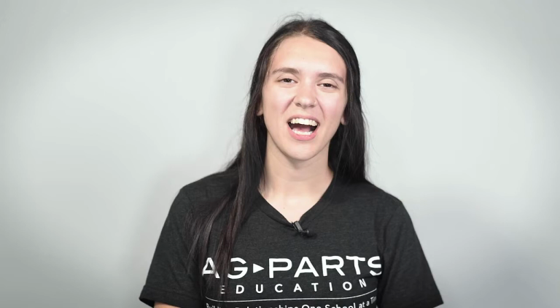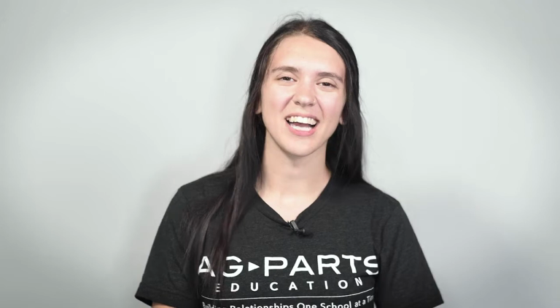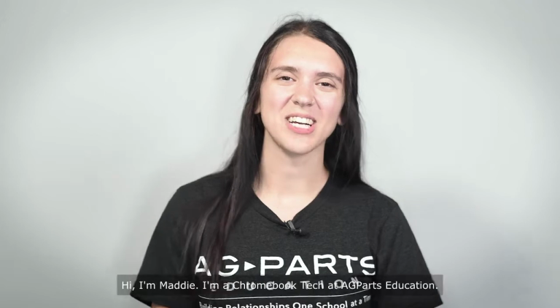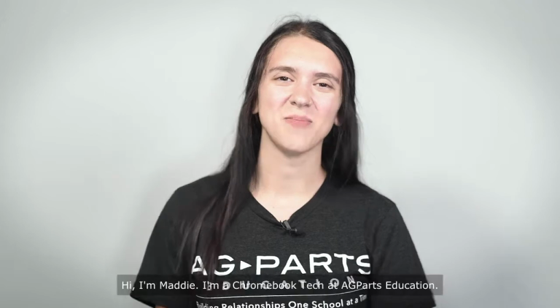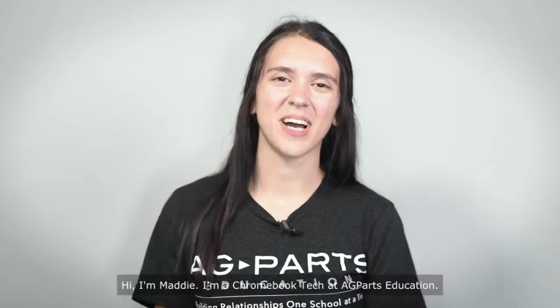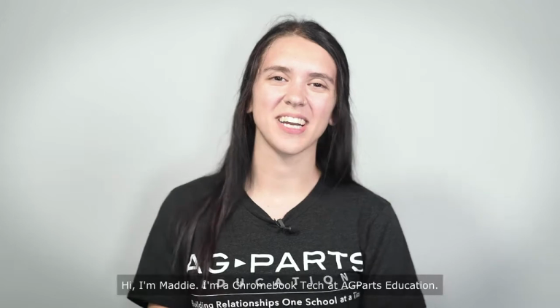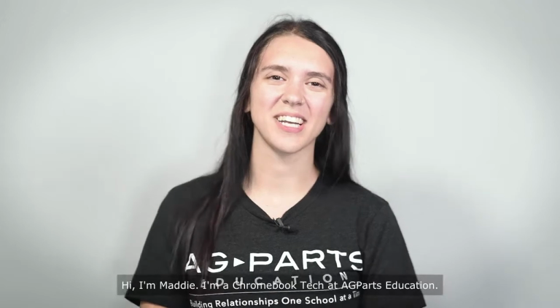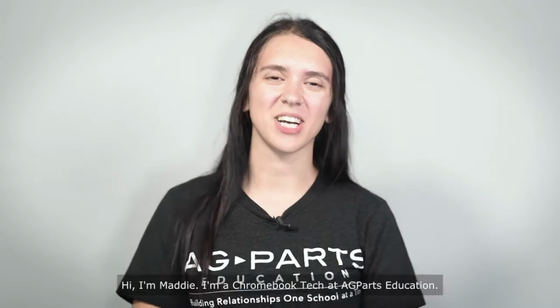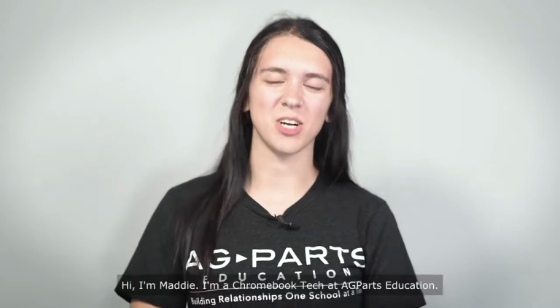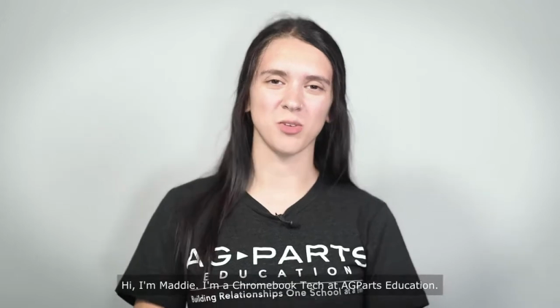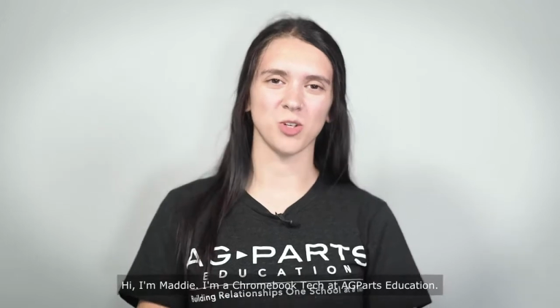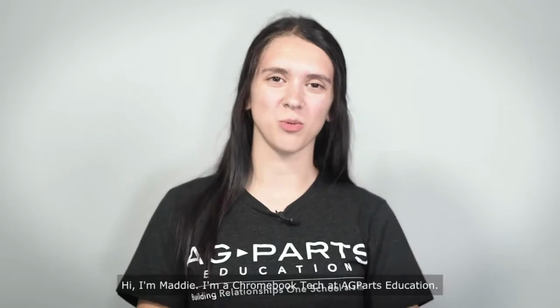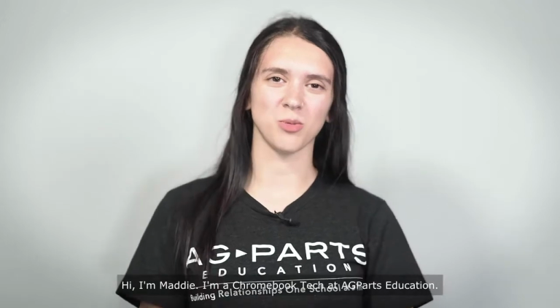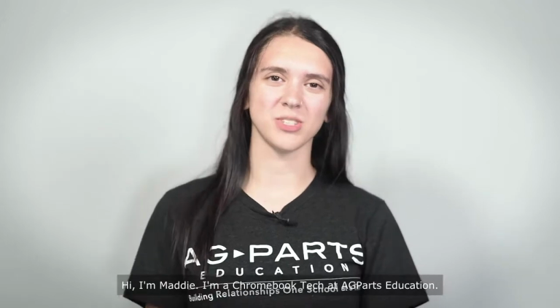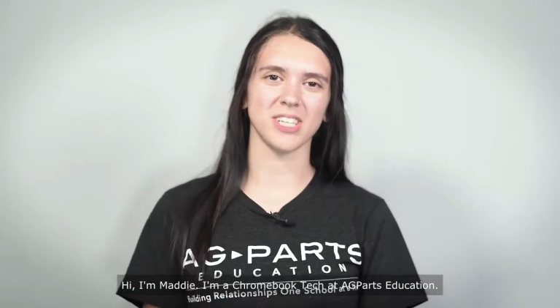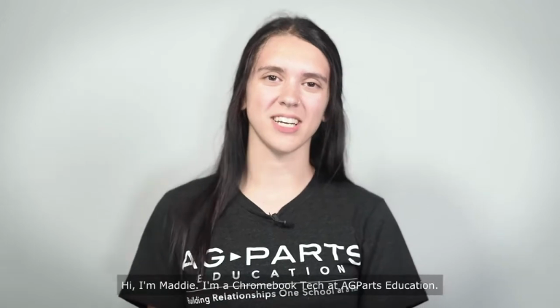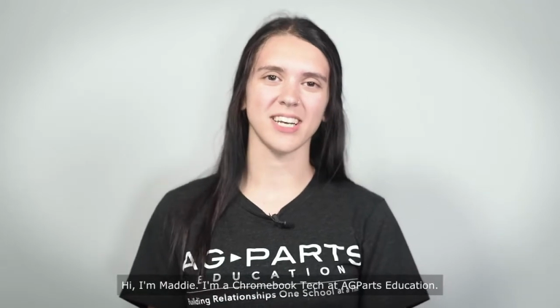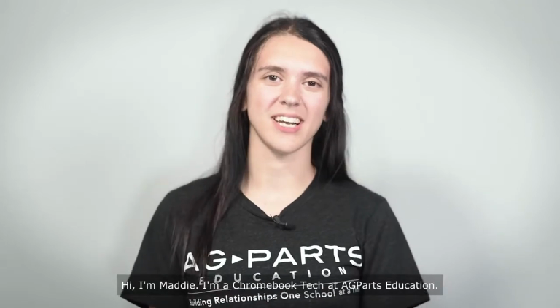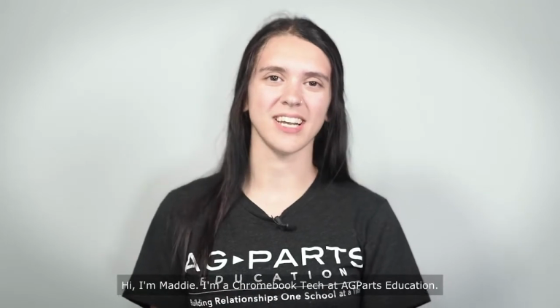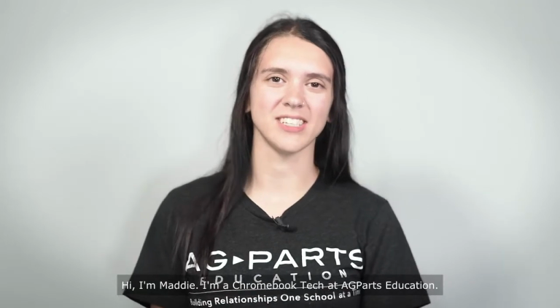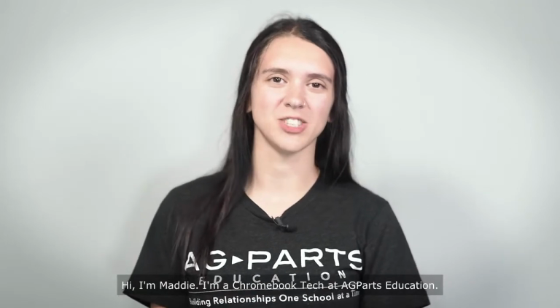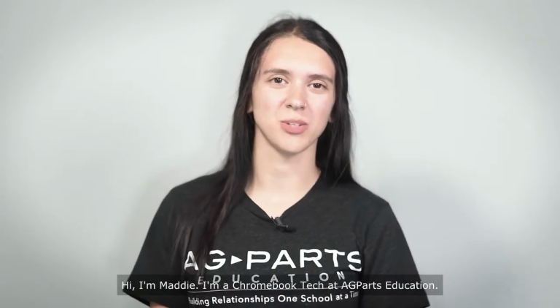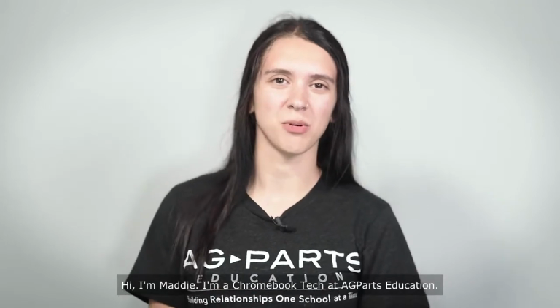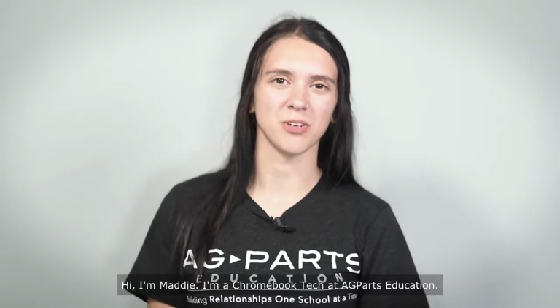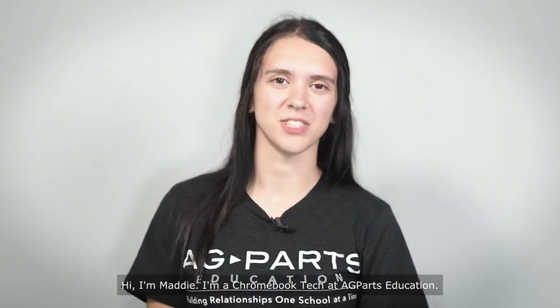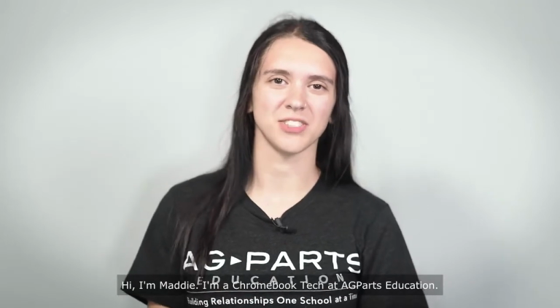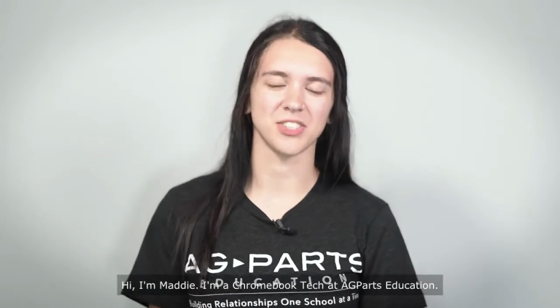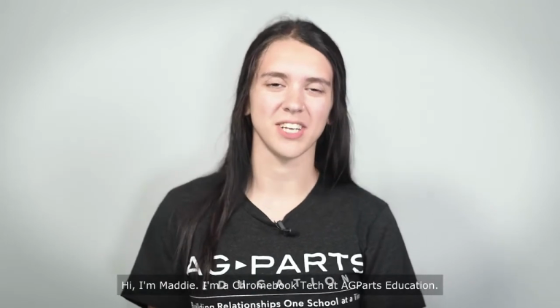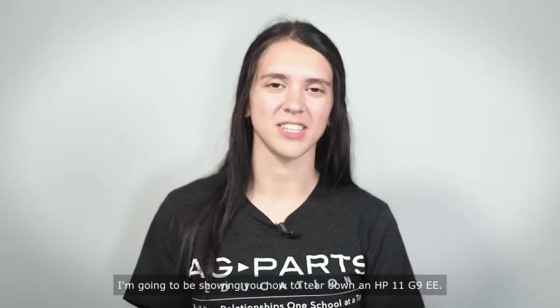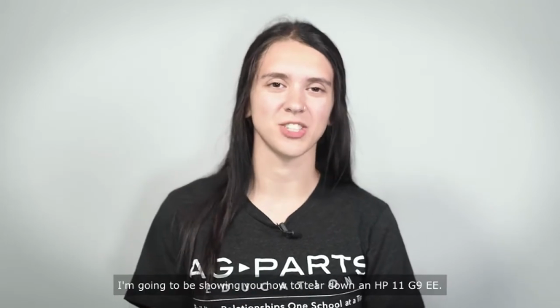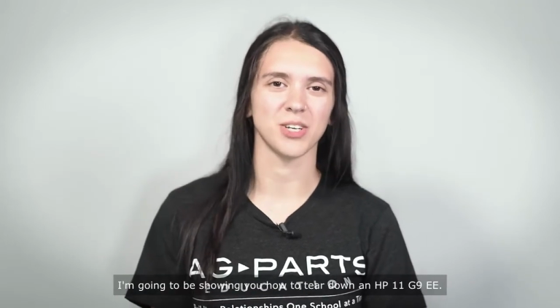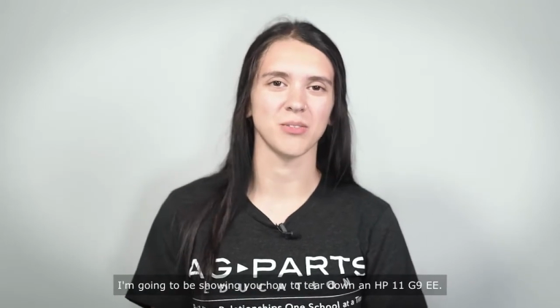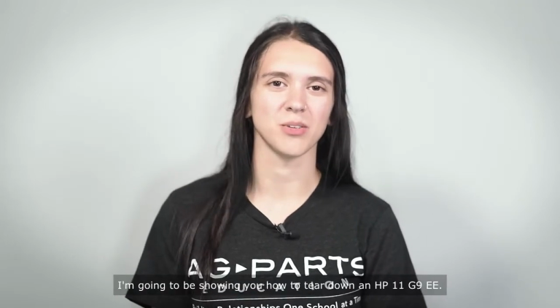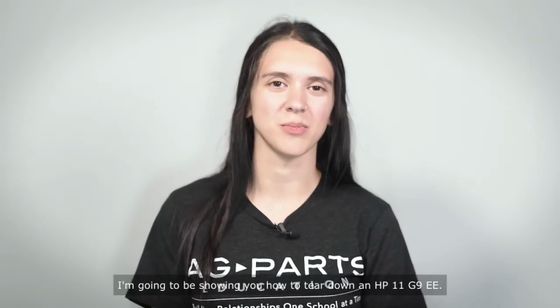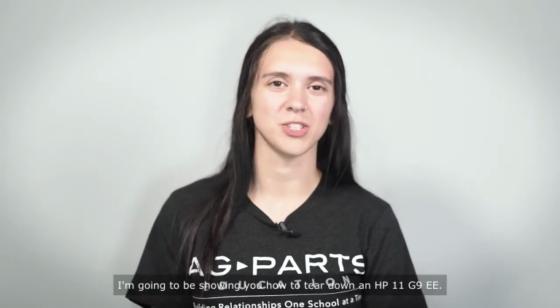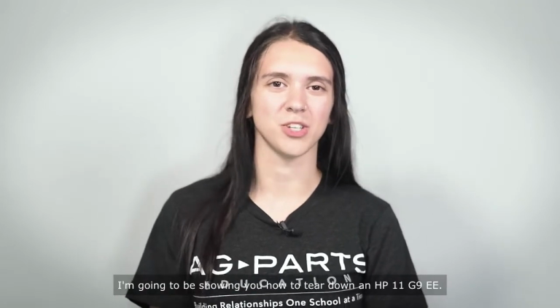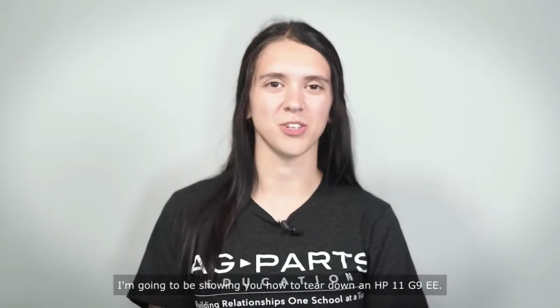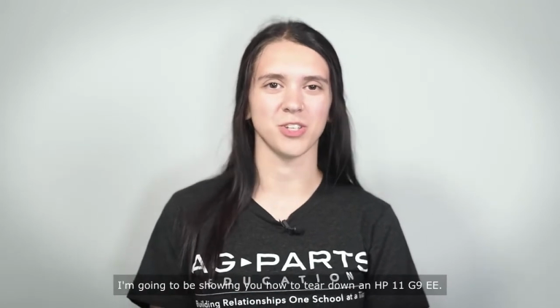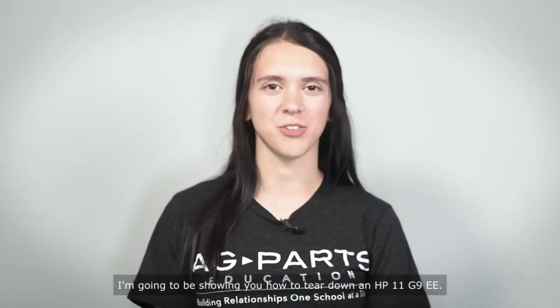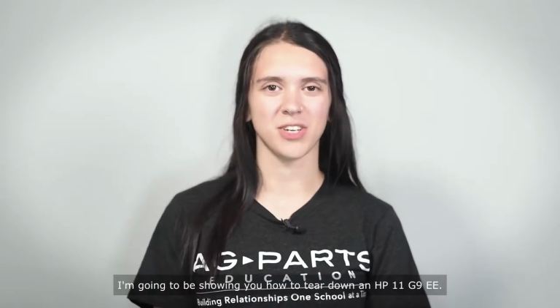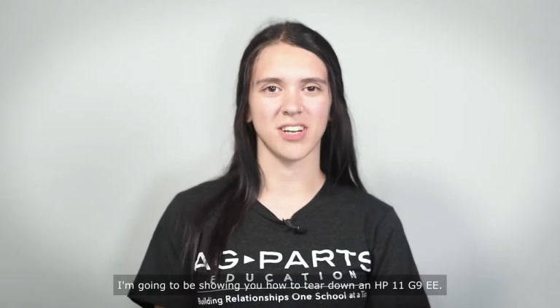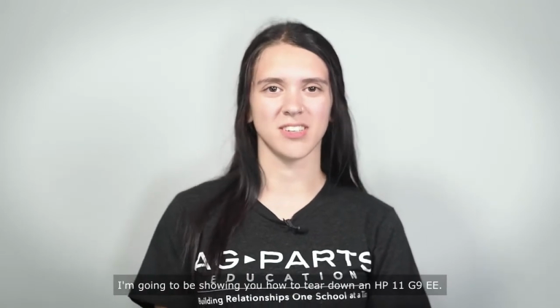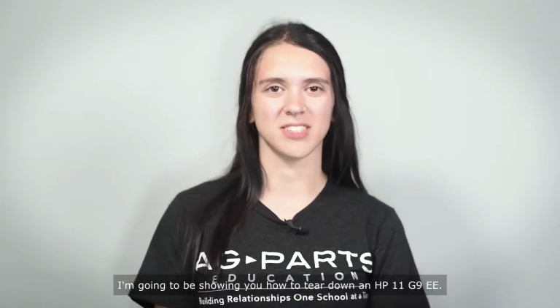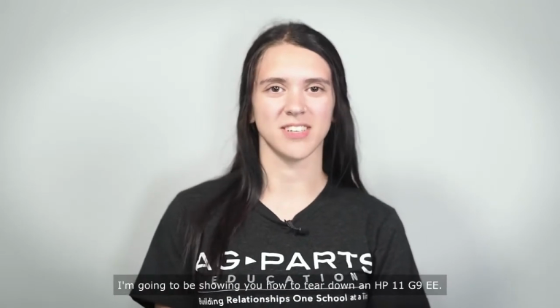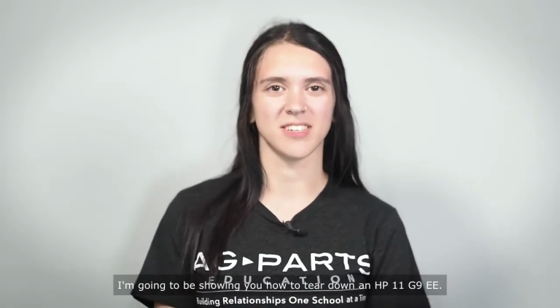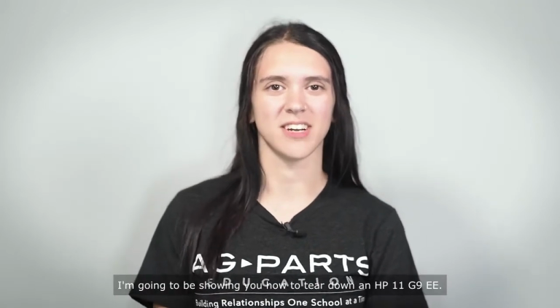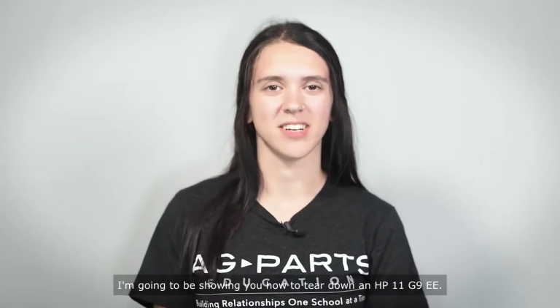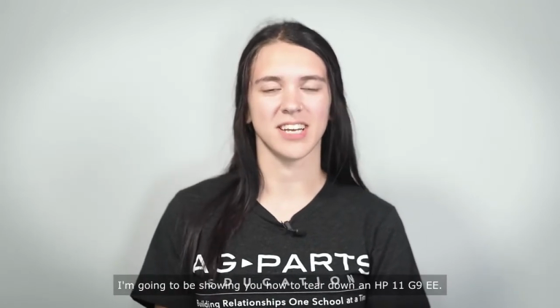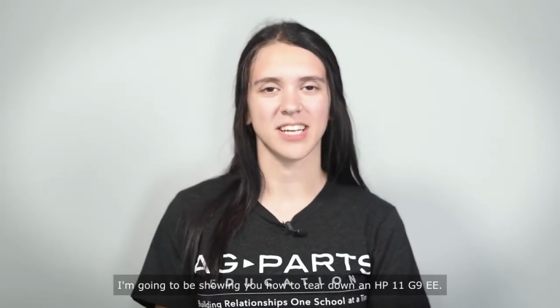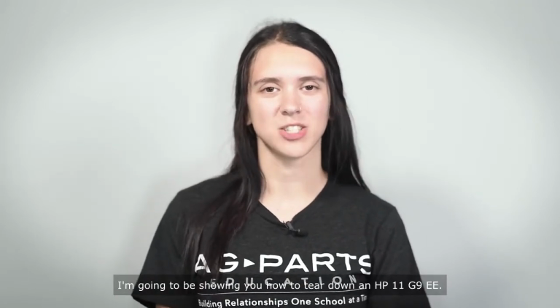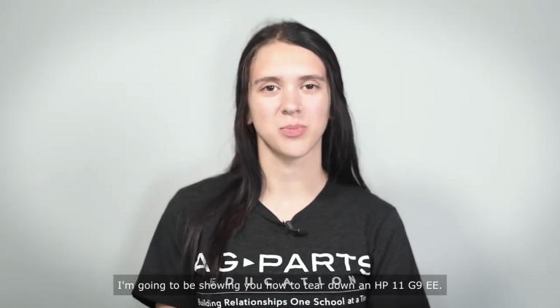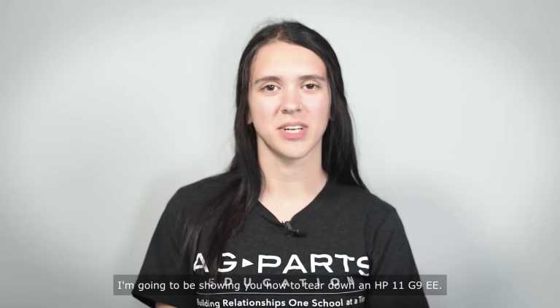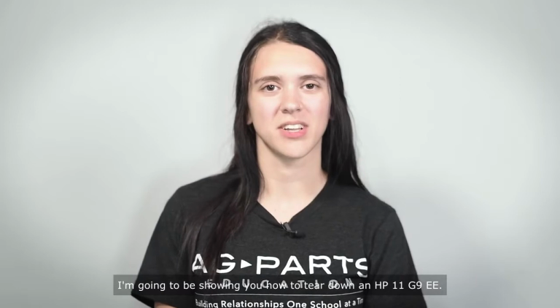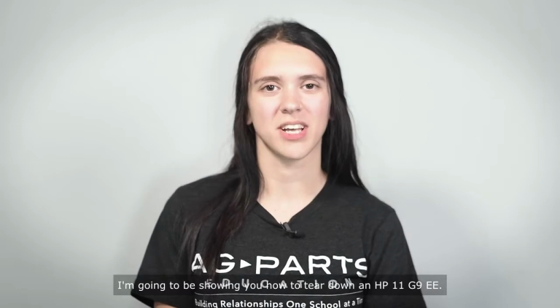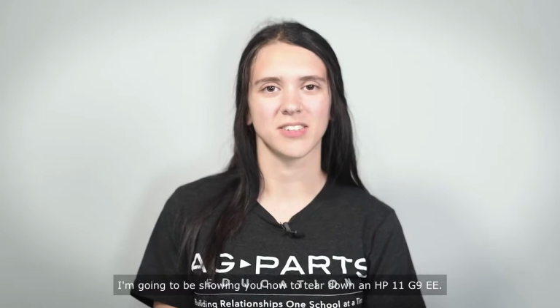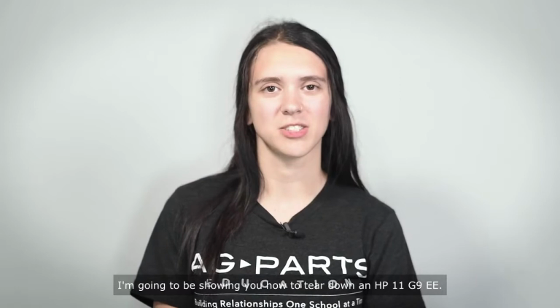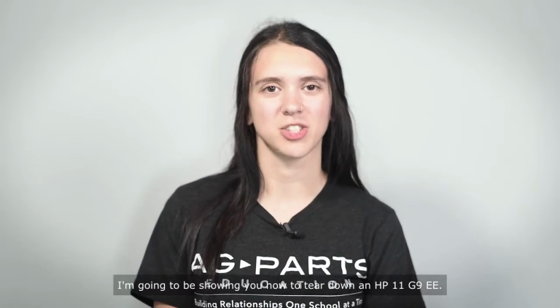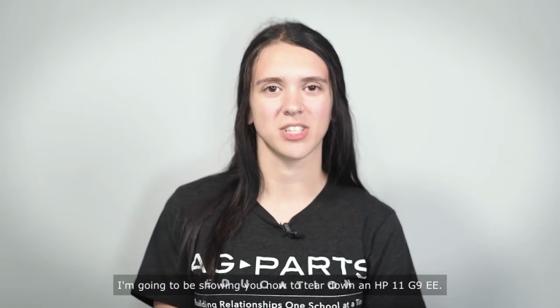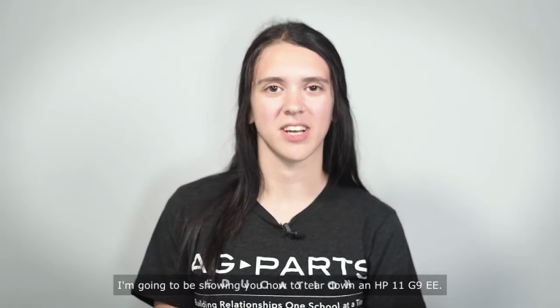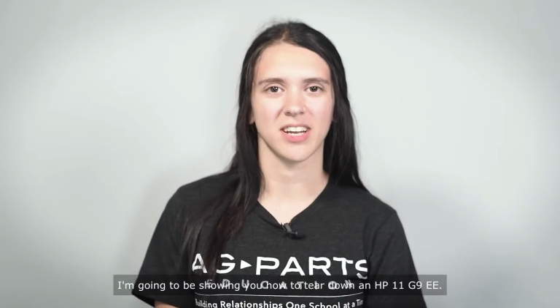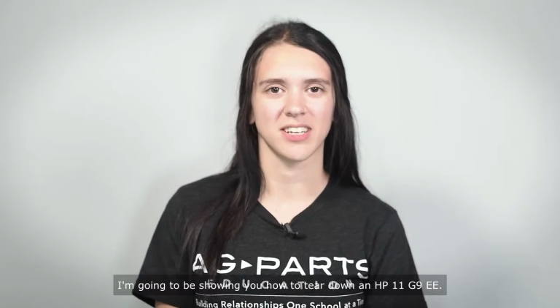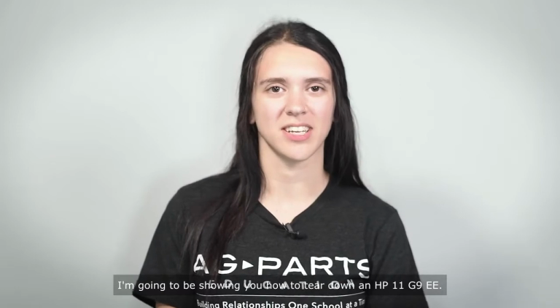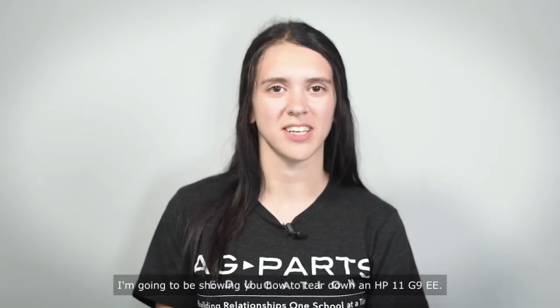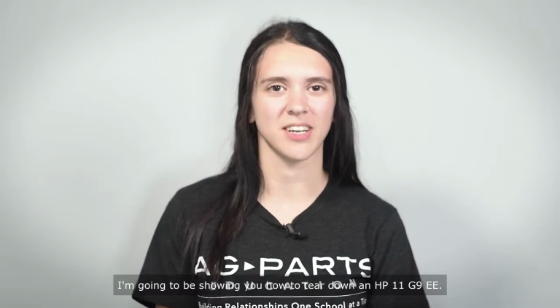Hi, I'm Maddie. I'm a Chromebook tech at AG Ports Education. I'm going to be showing you how to tear down an HP 11 G9 EE.